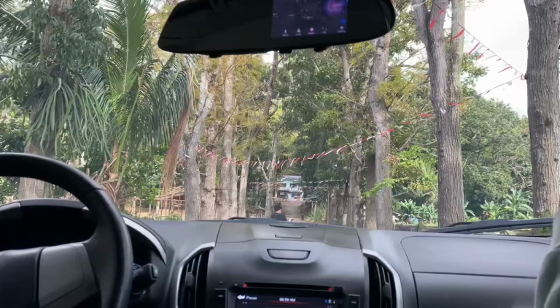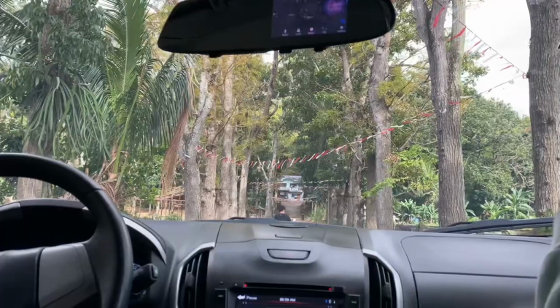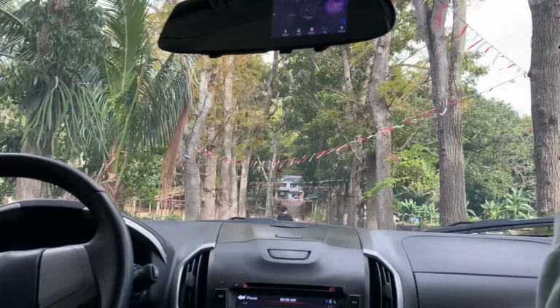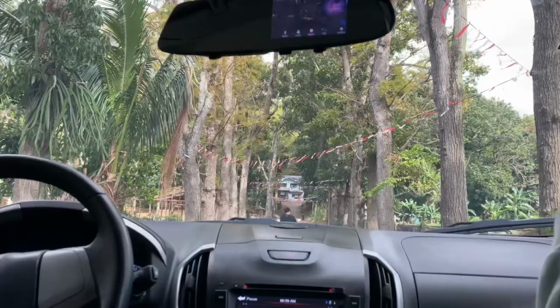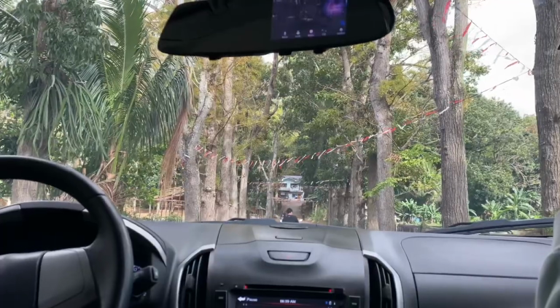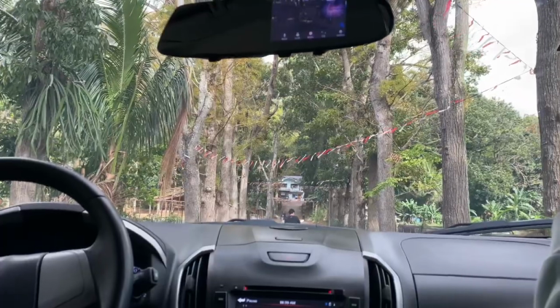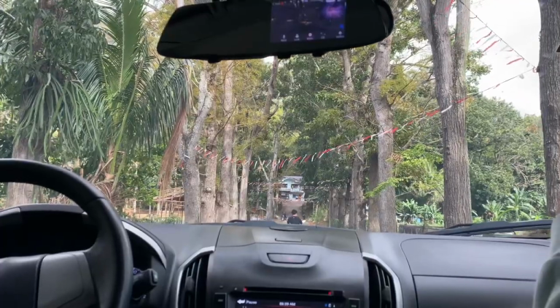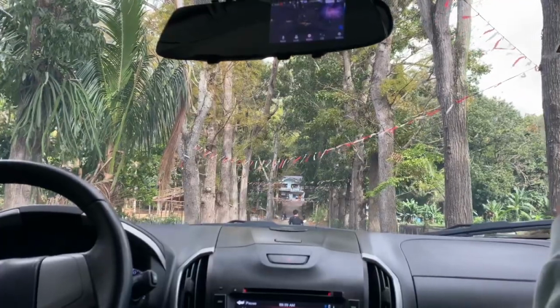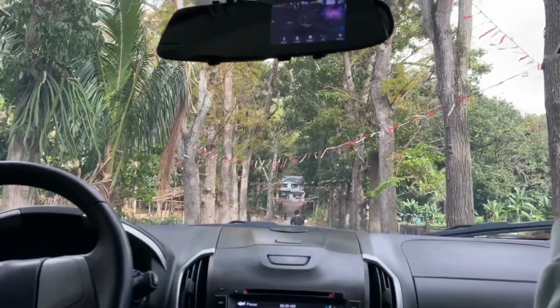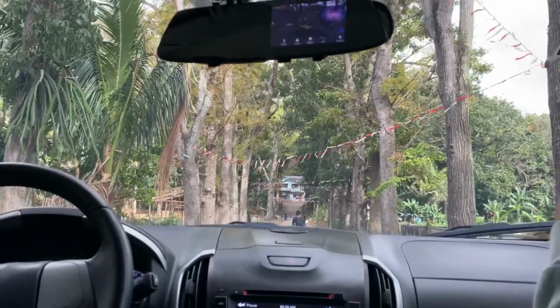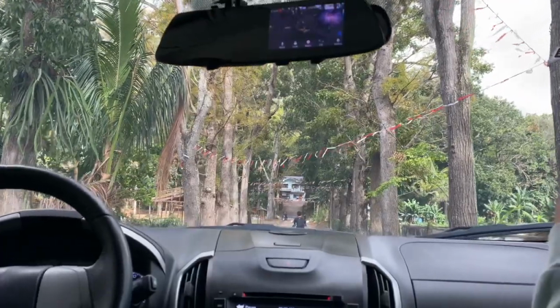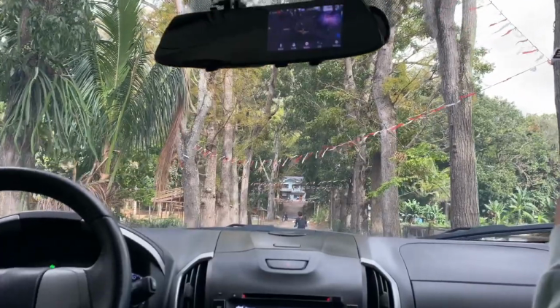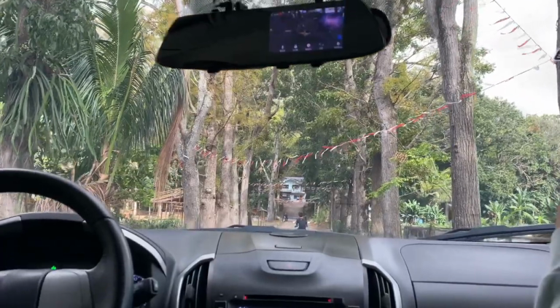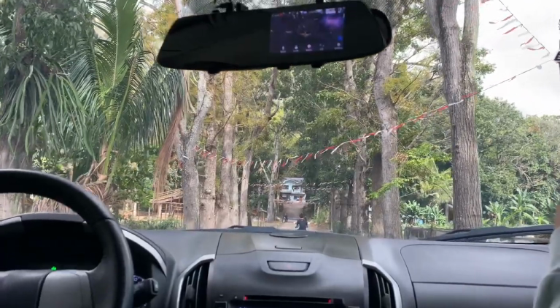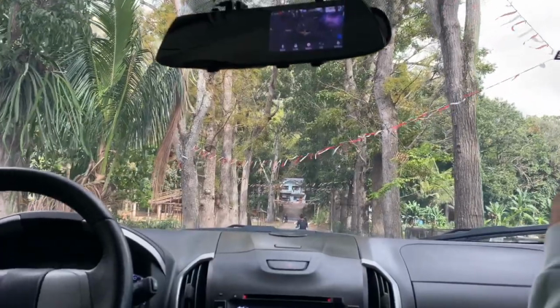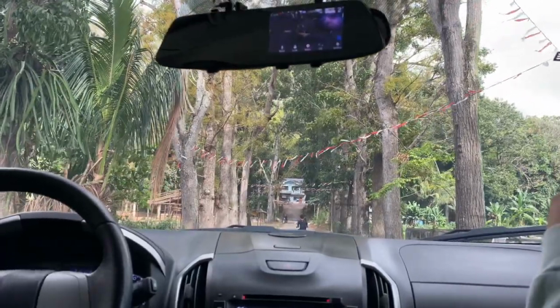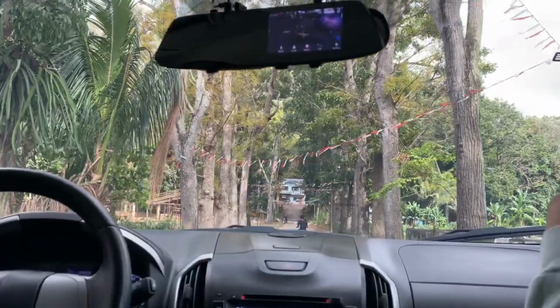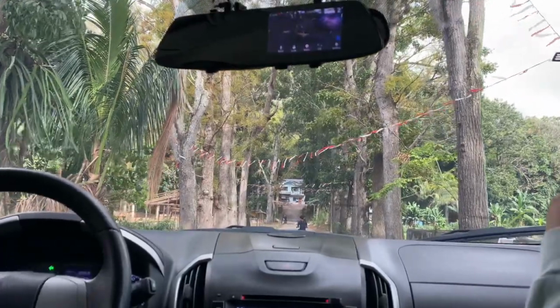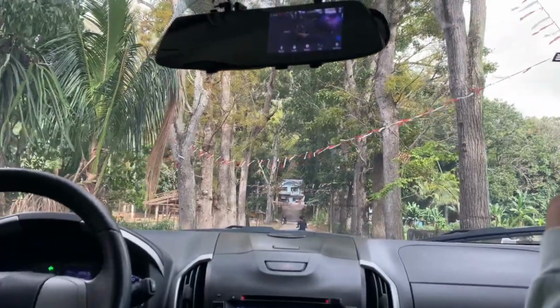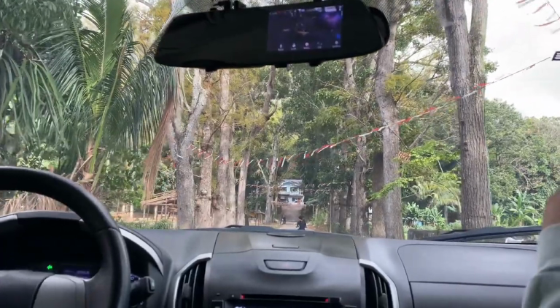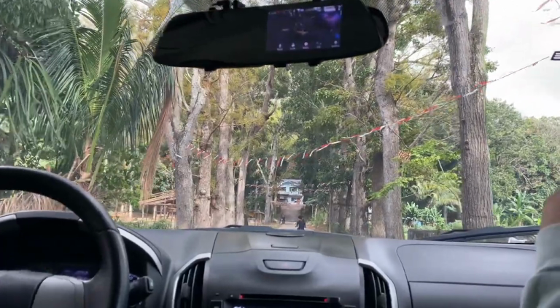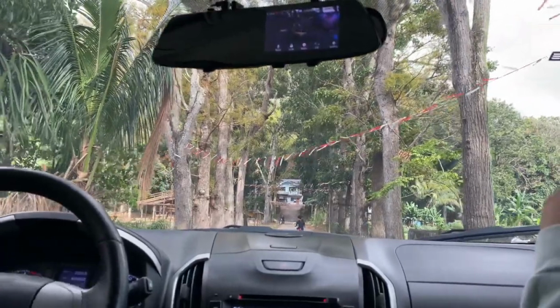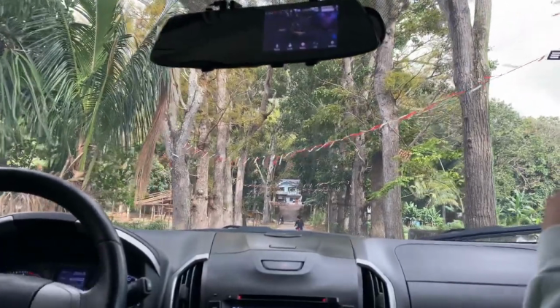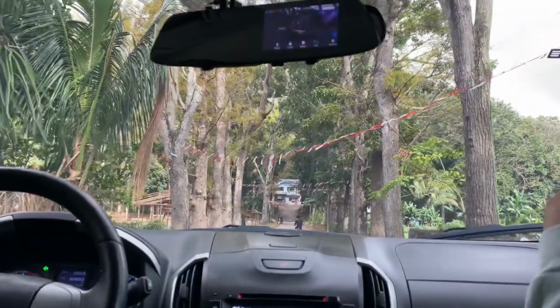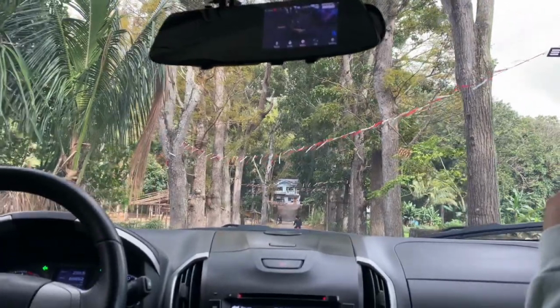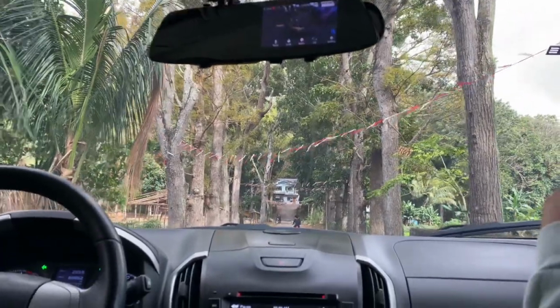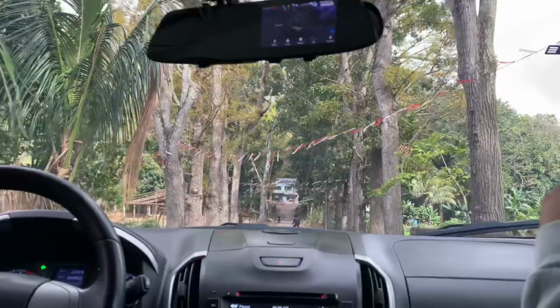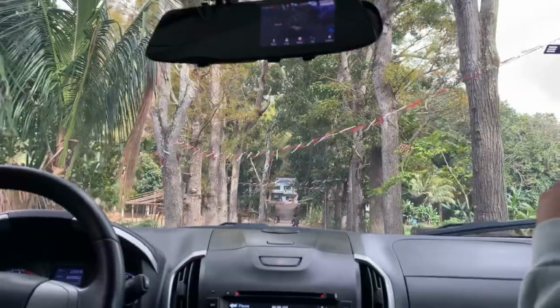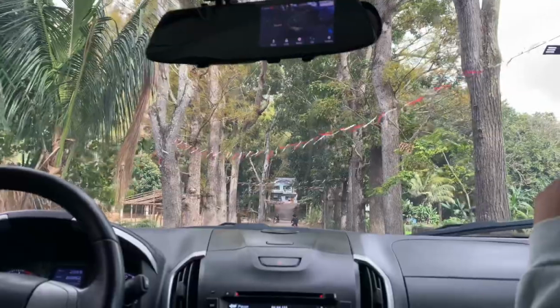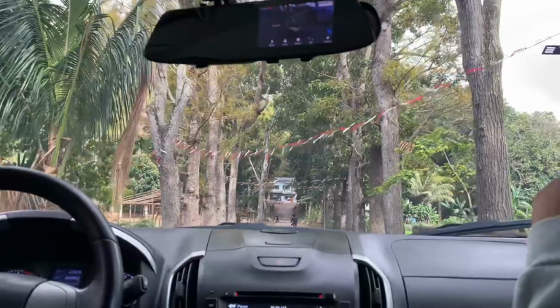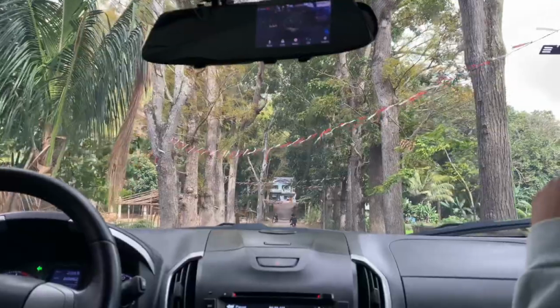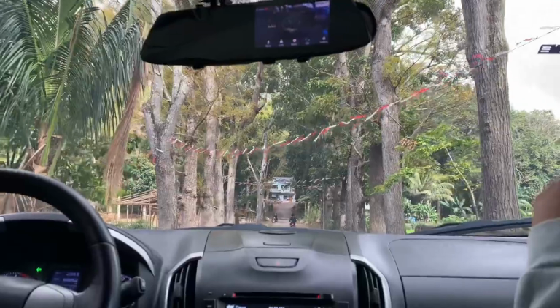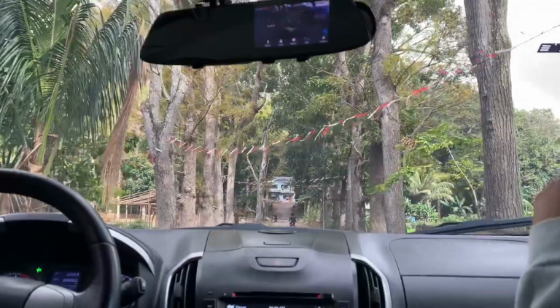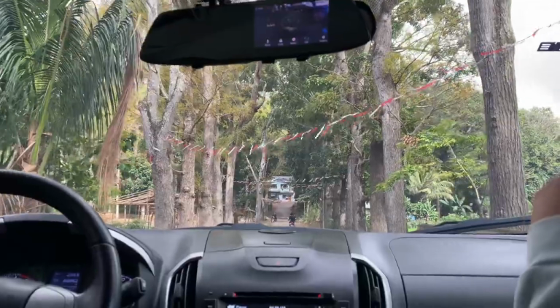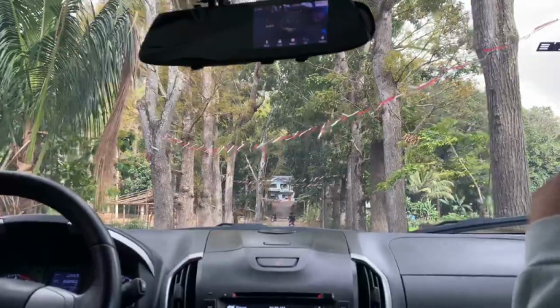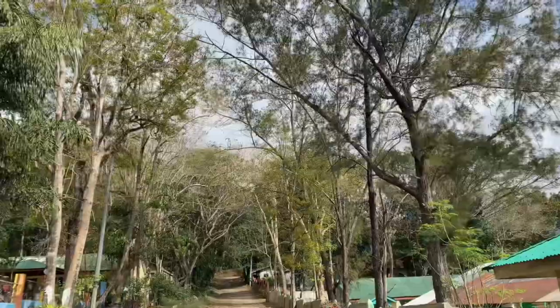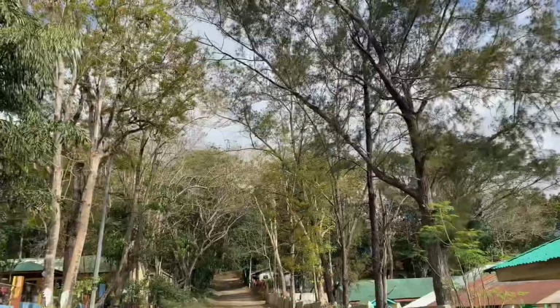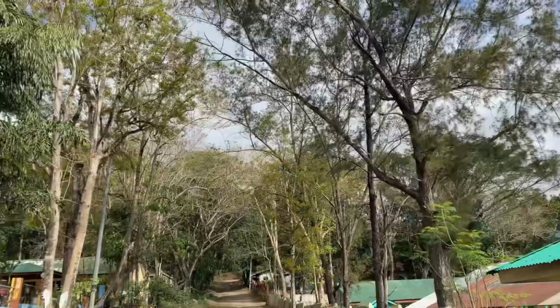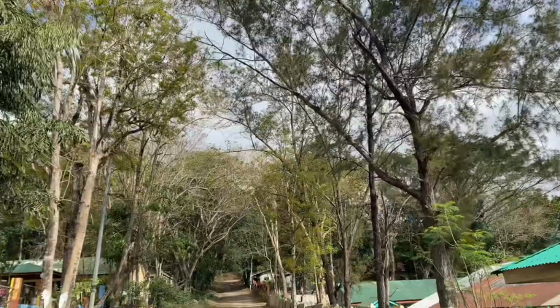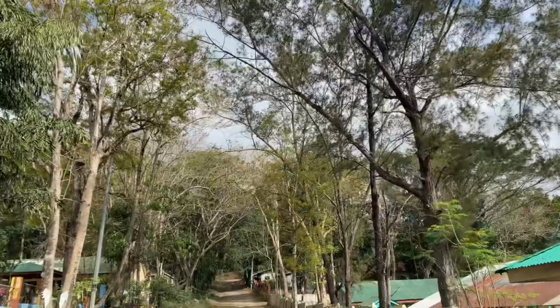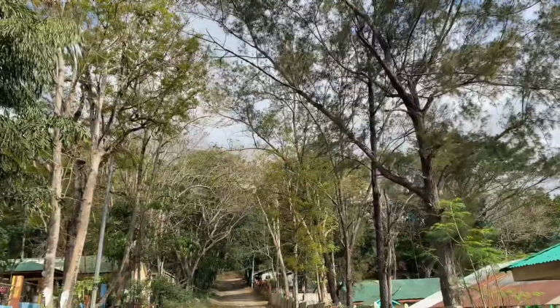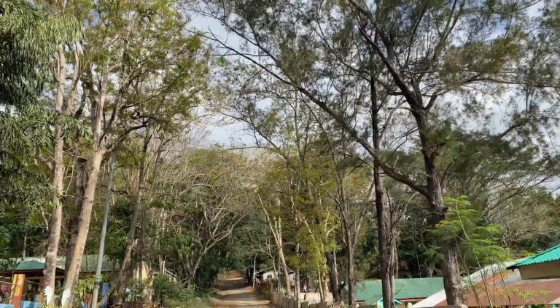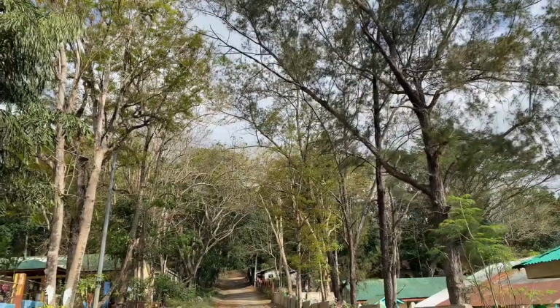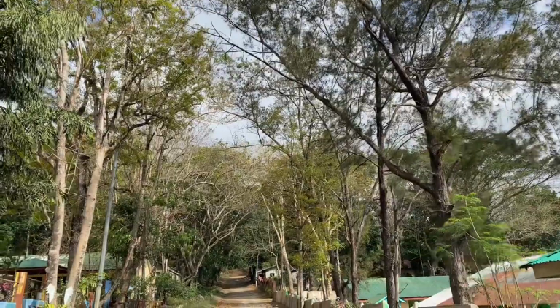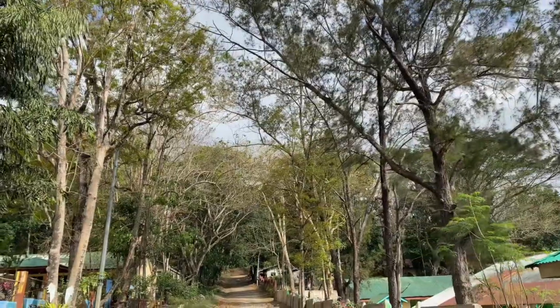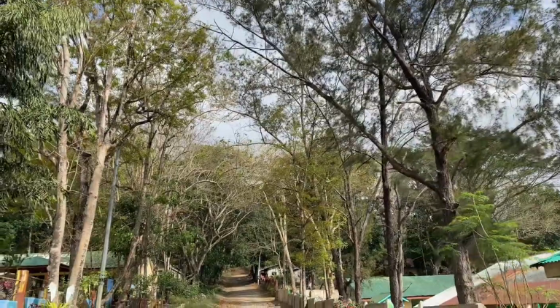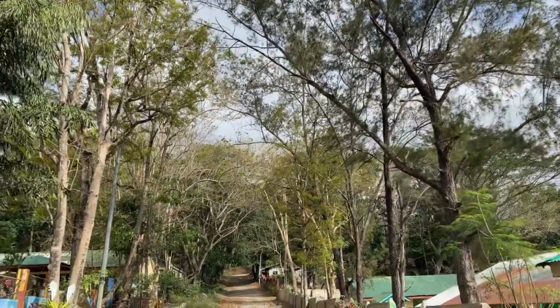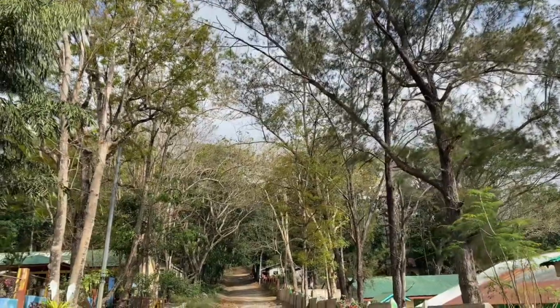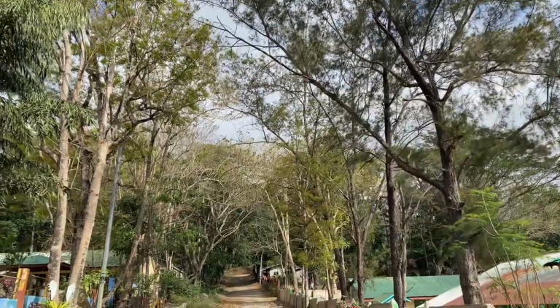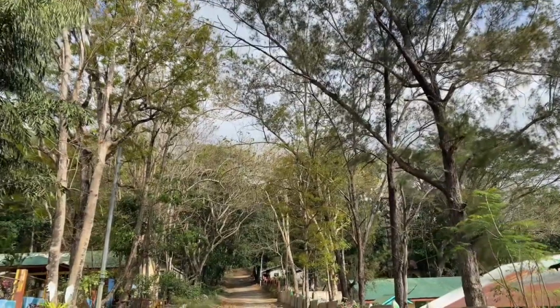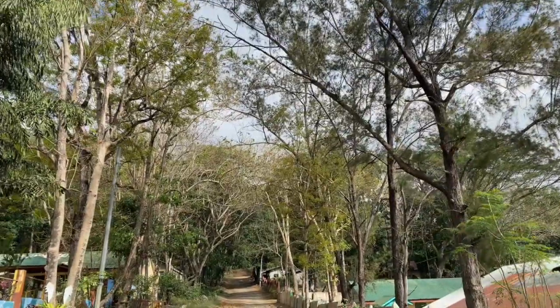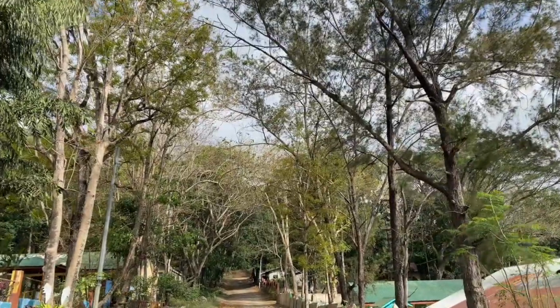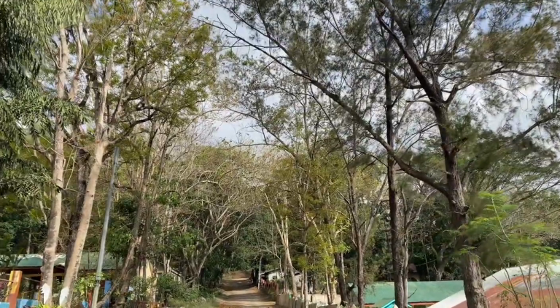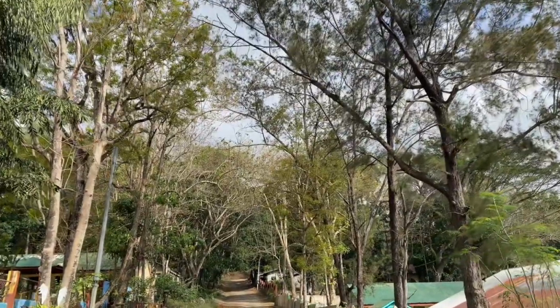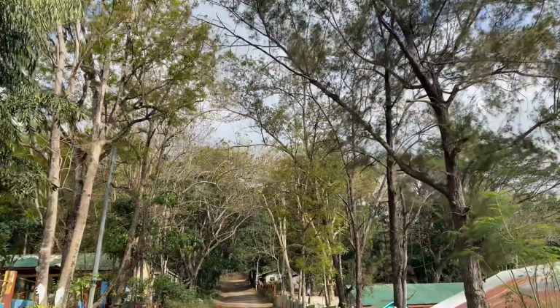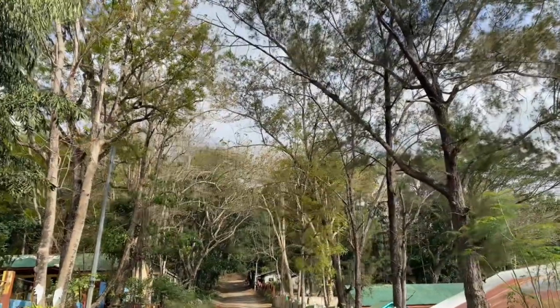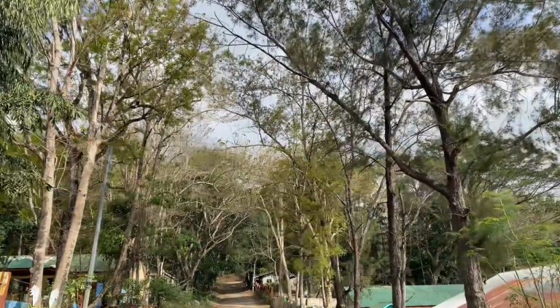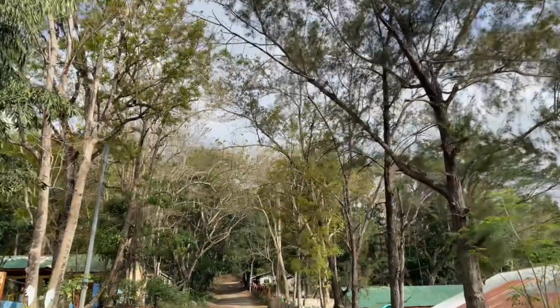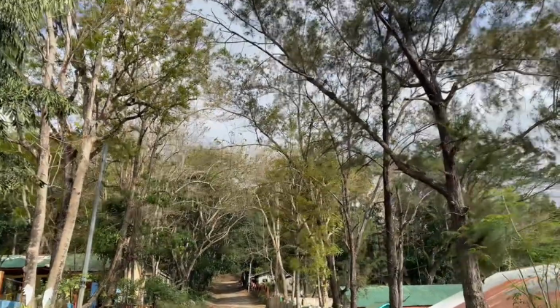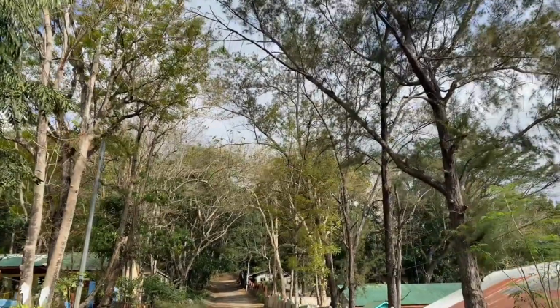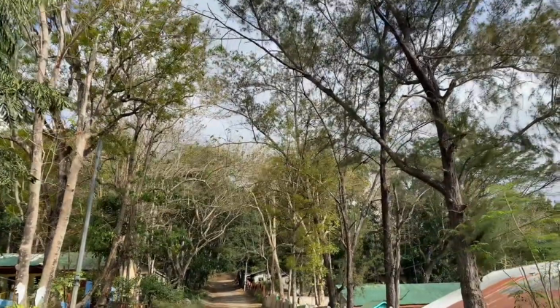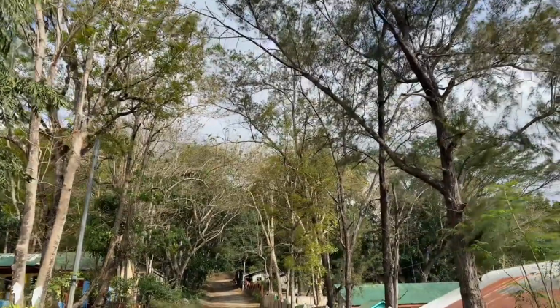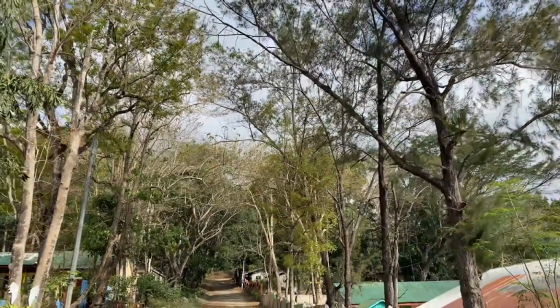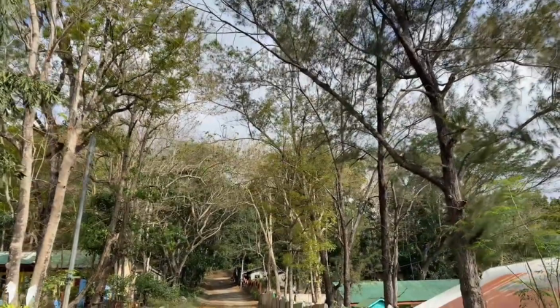As we arrived, we were greeted by the beautiful scenery. Feeling adventurous? There are plenty of hiking trails to explore in the area.